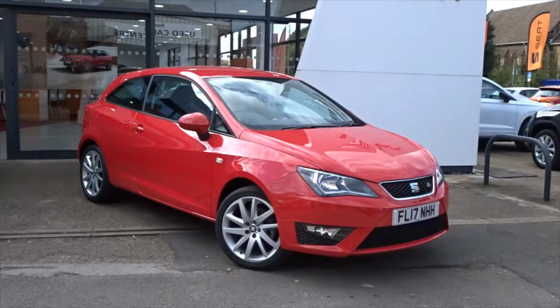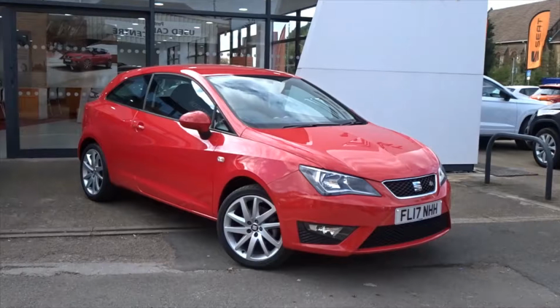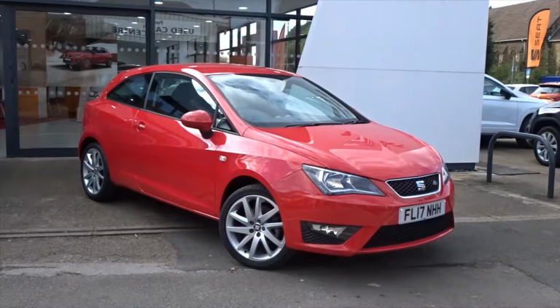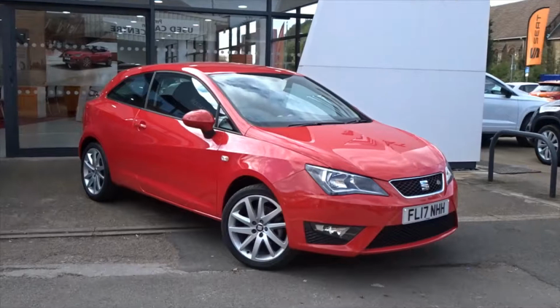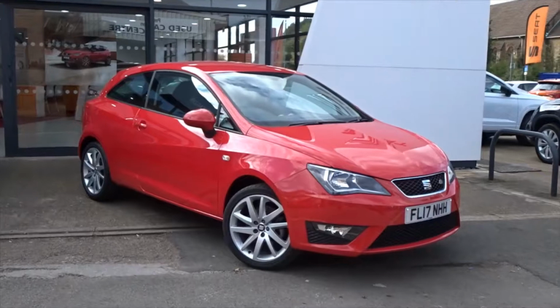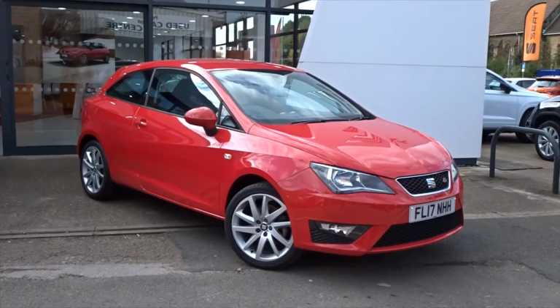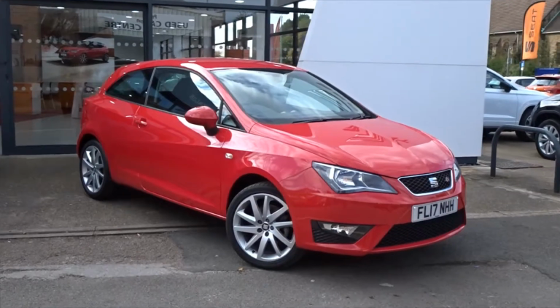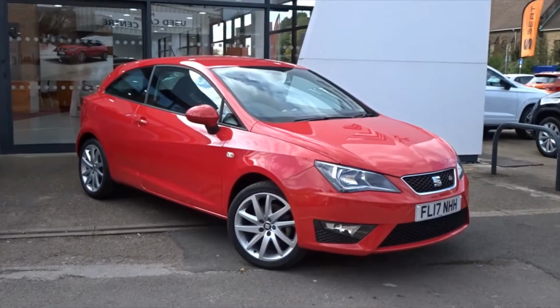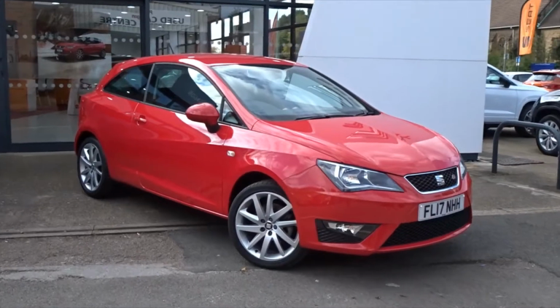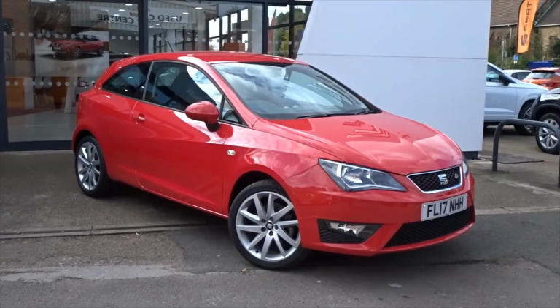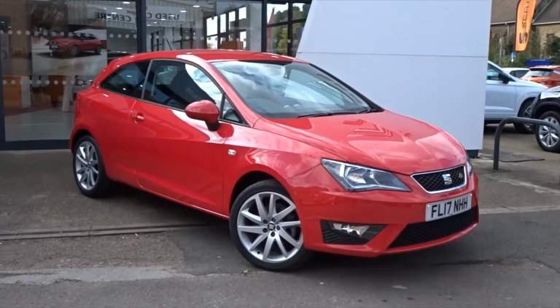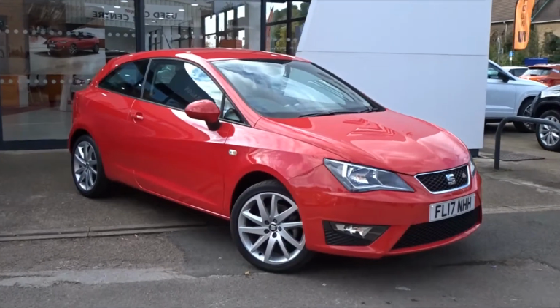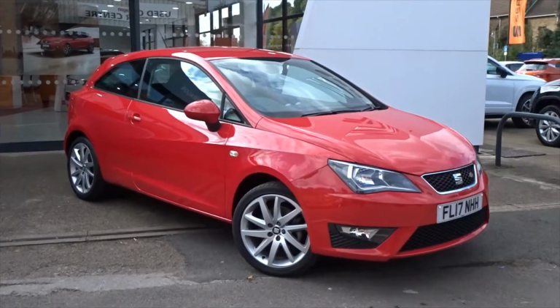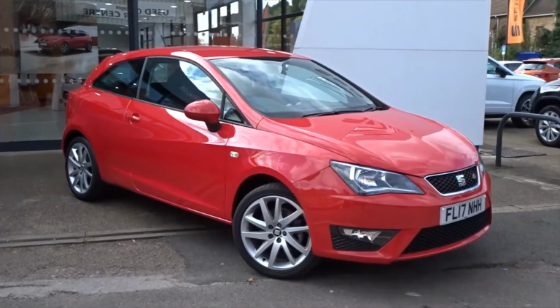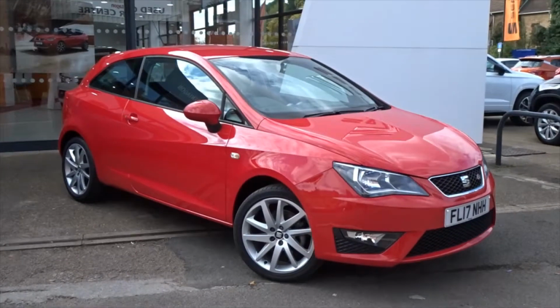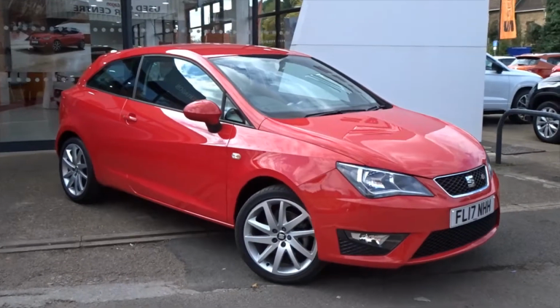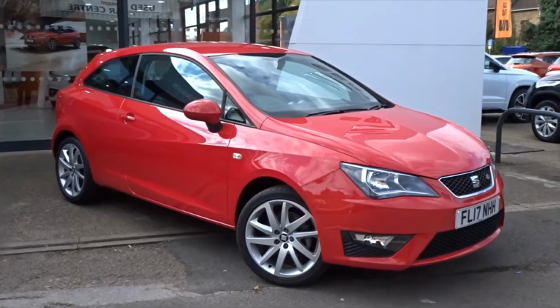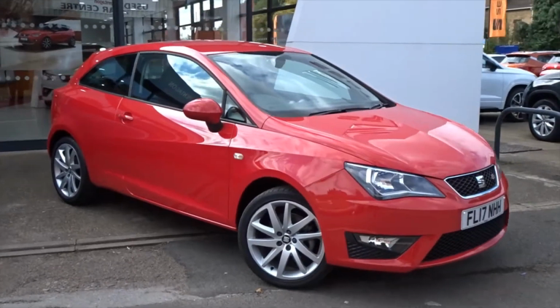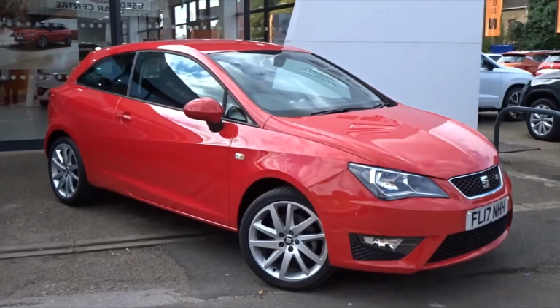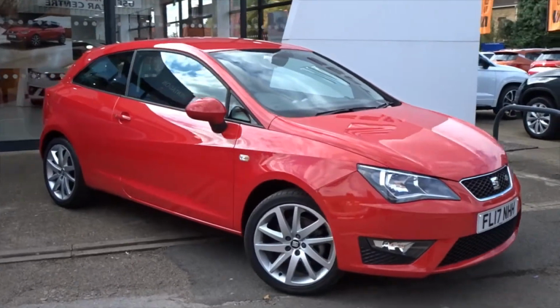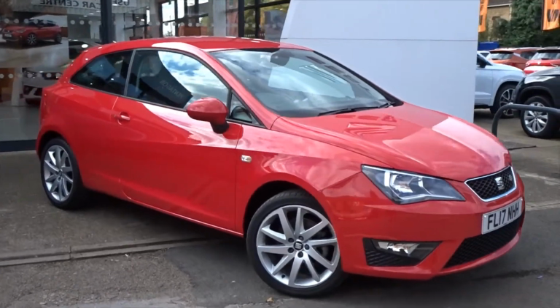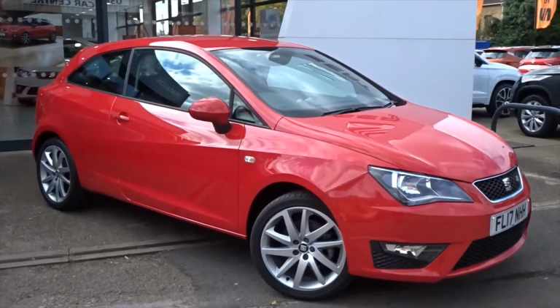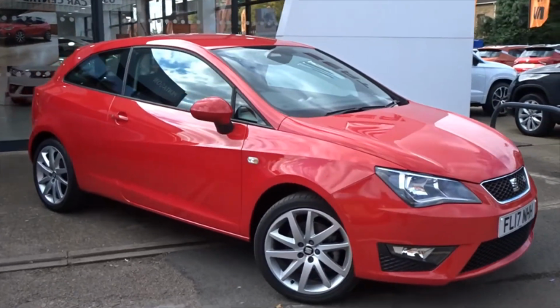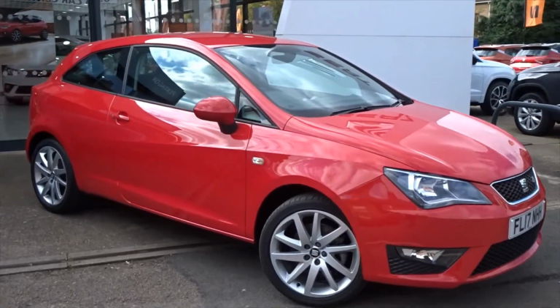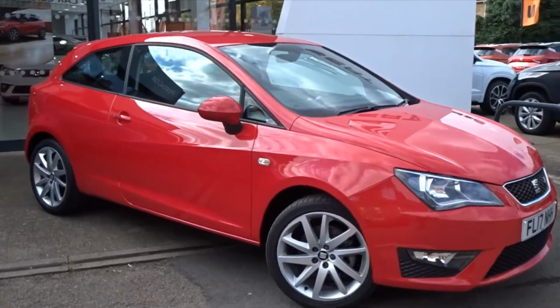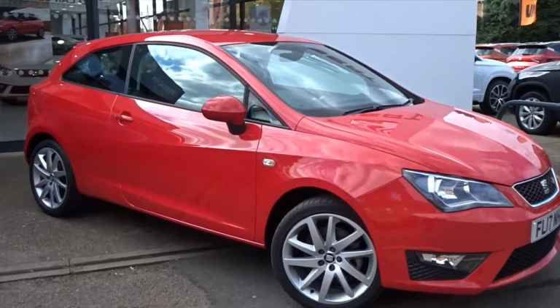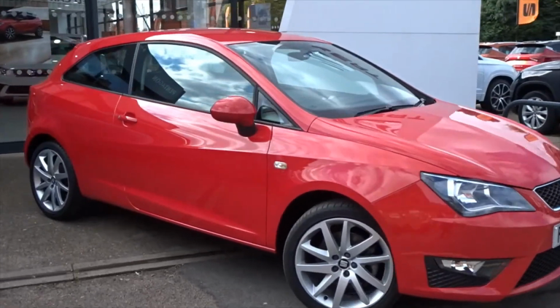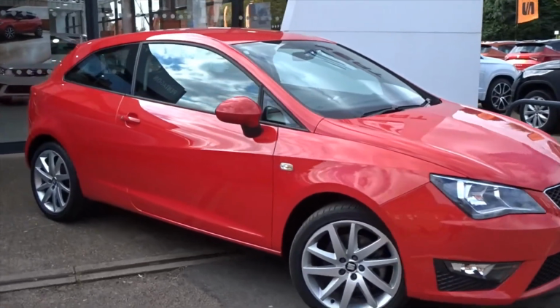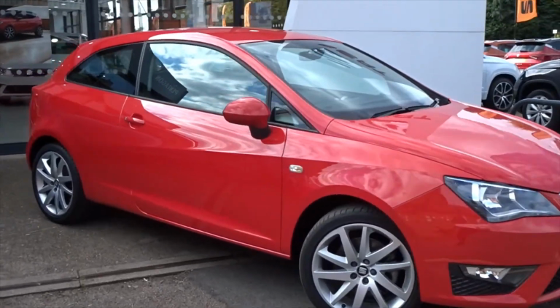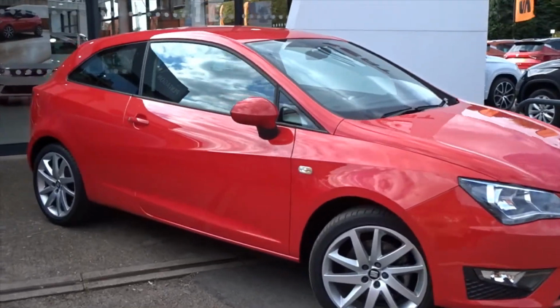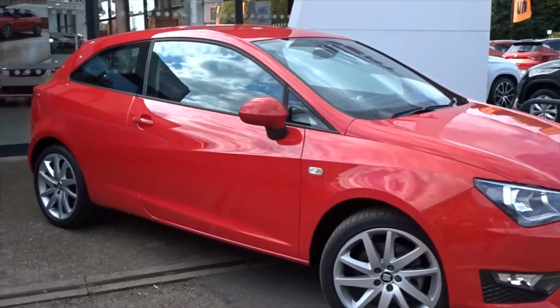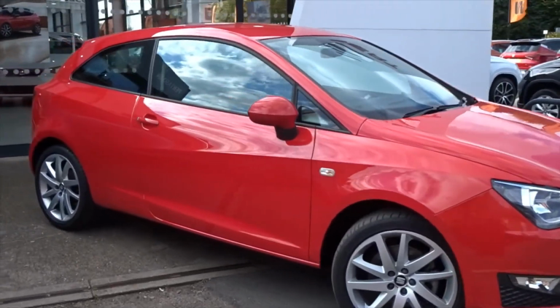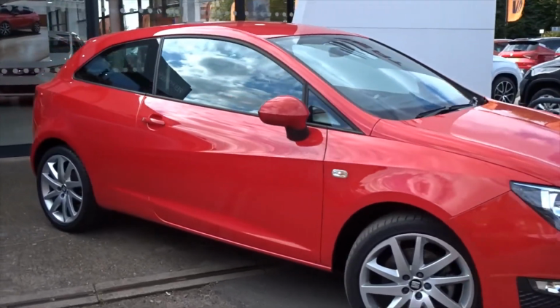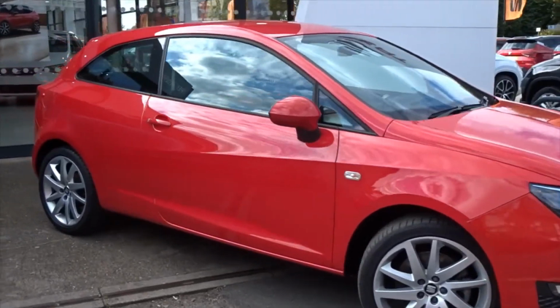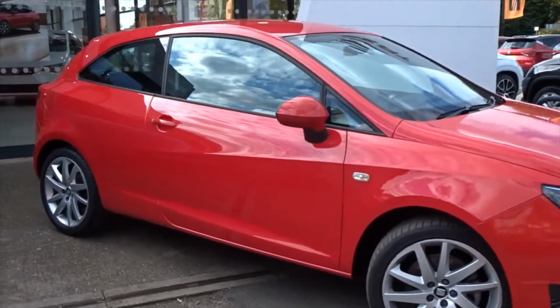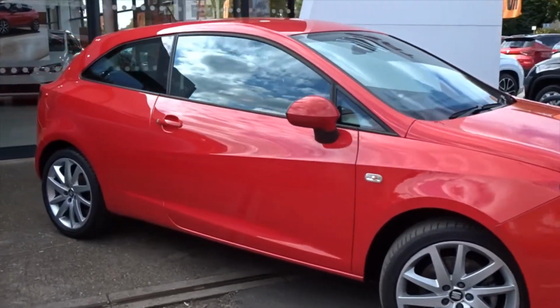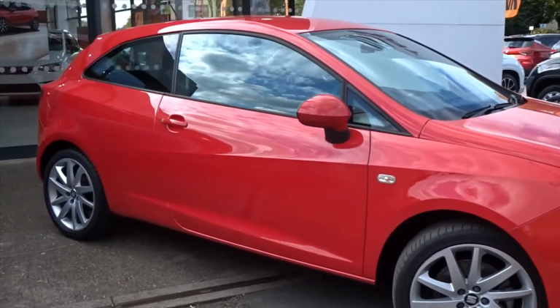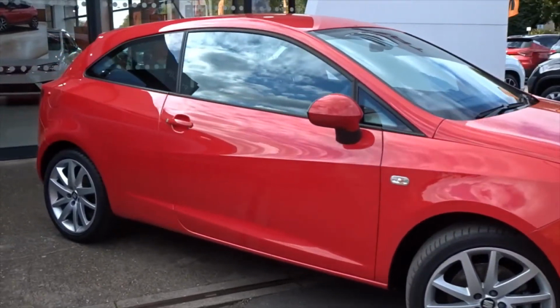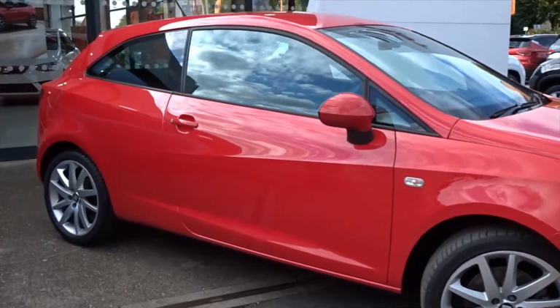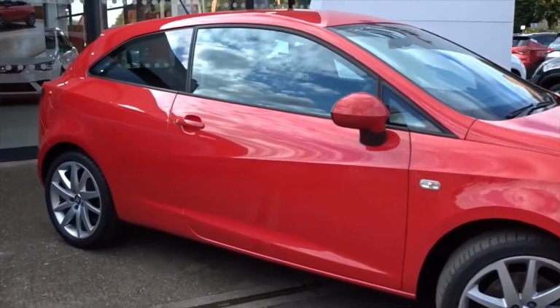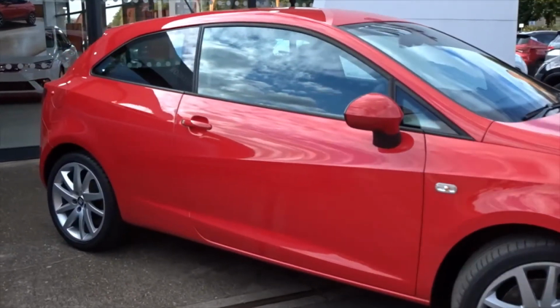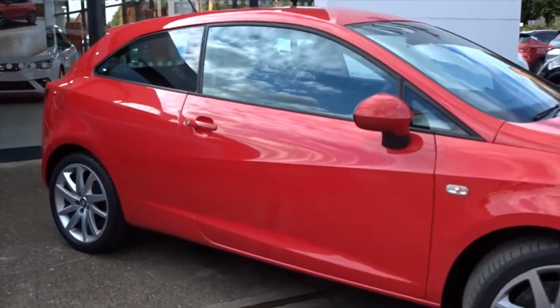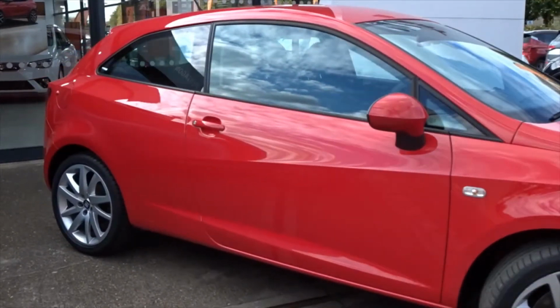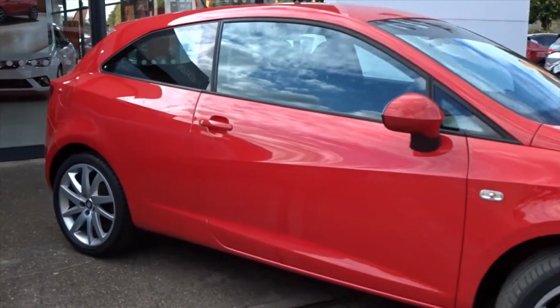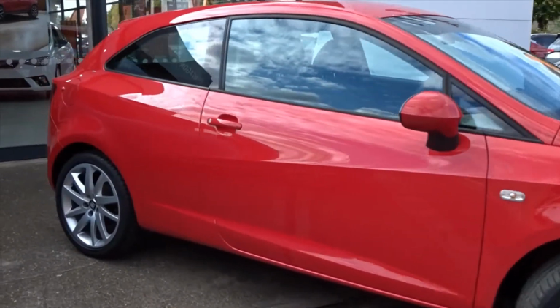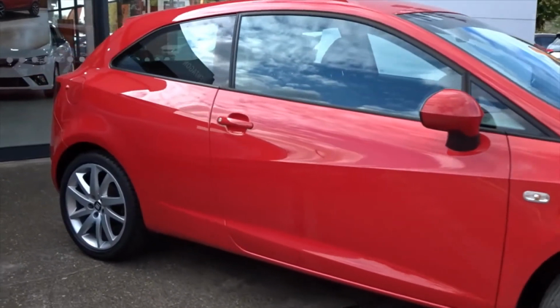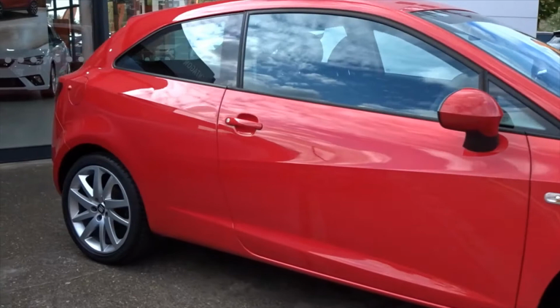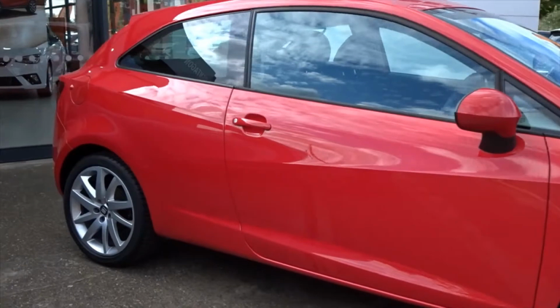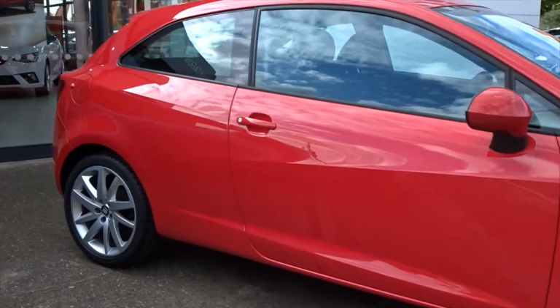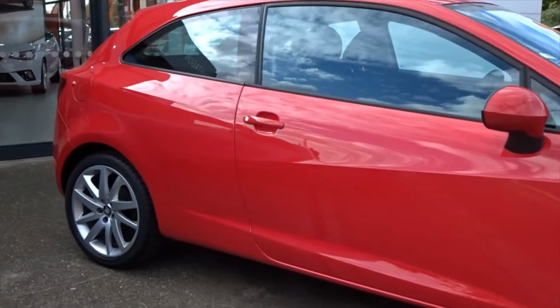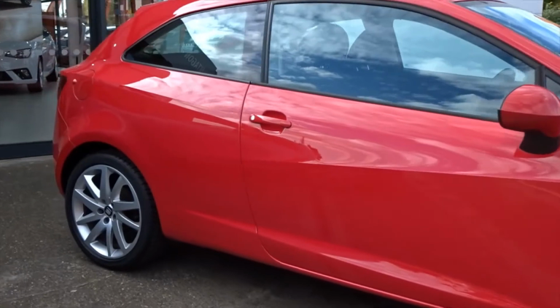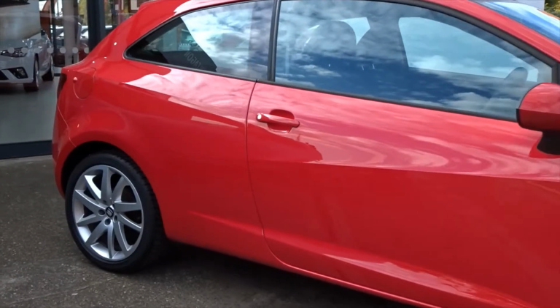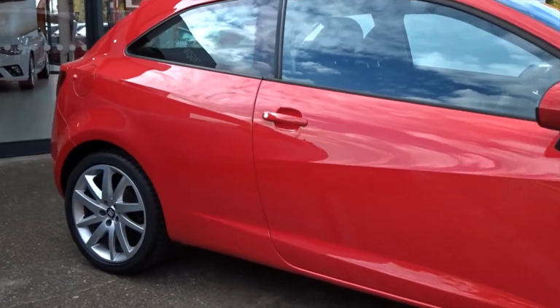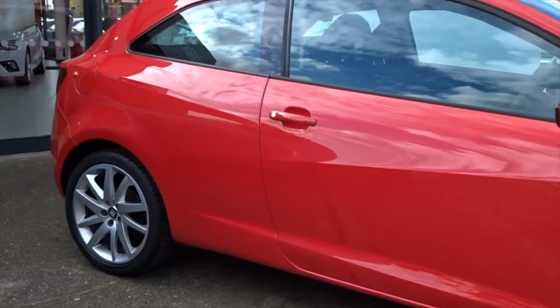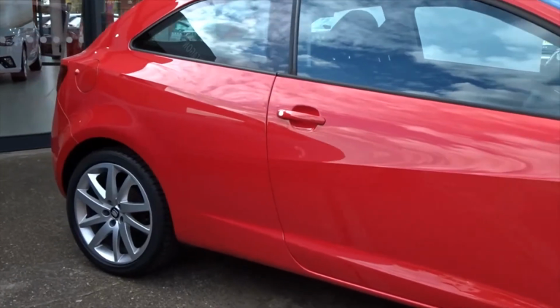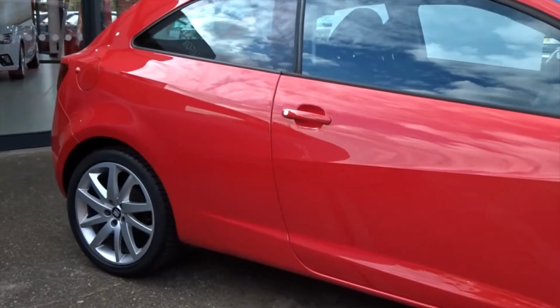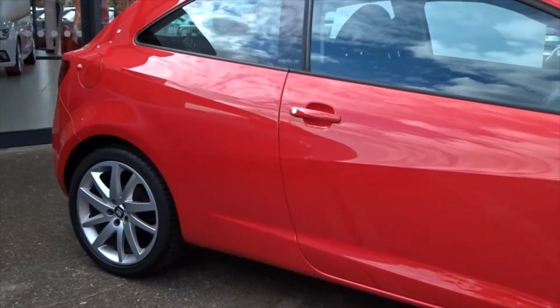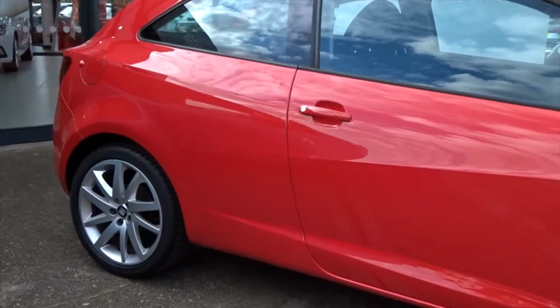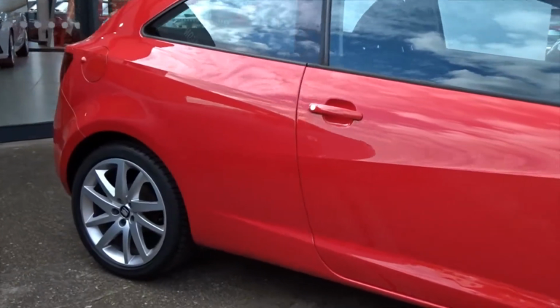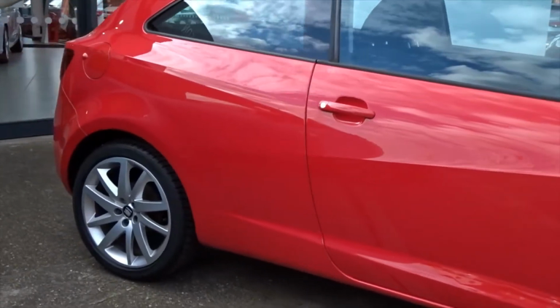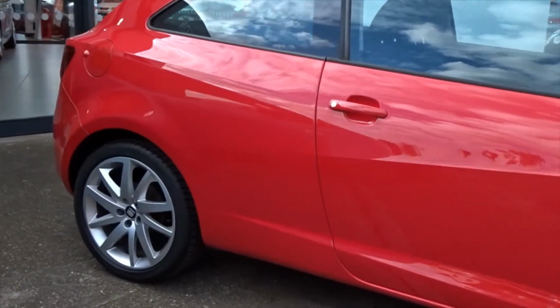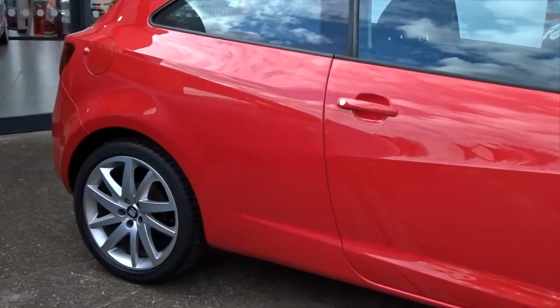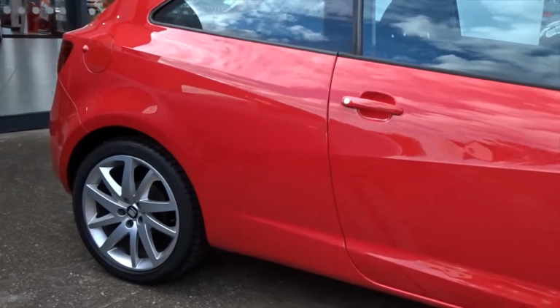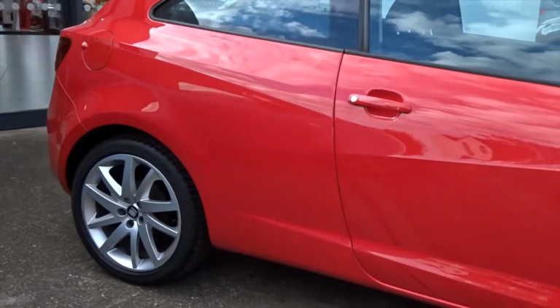Here today Pentagon has got us a really nice example of the Seat Ibiza FR, powered by a 1.2 litre TSI petrol engine producing 110 PS.